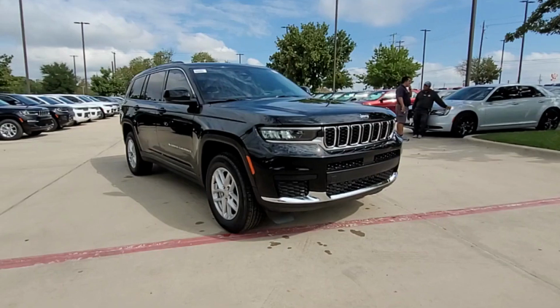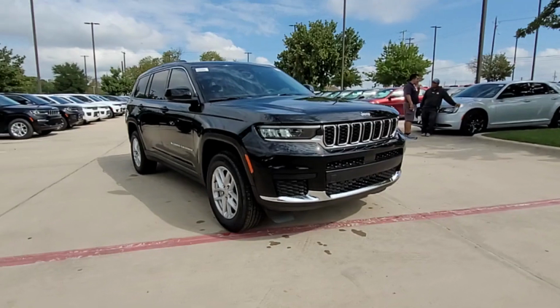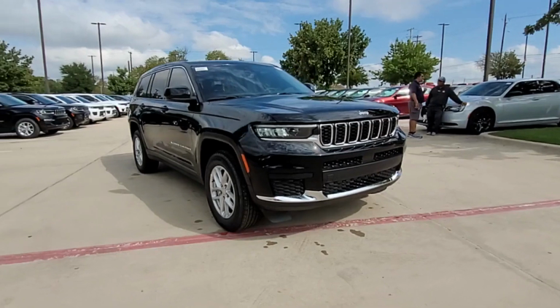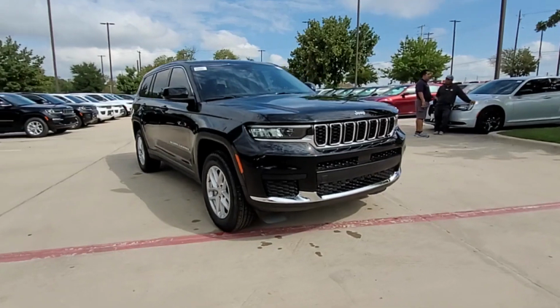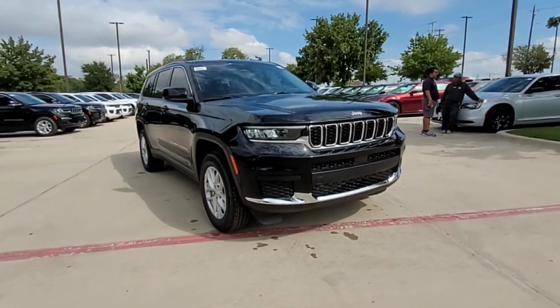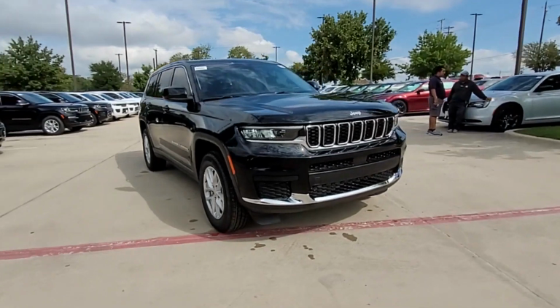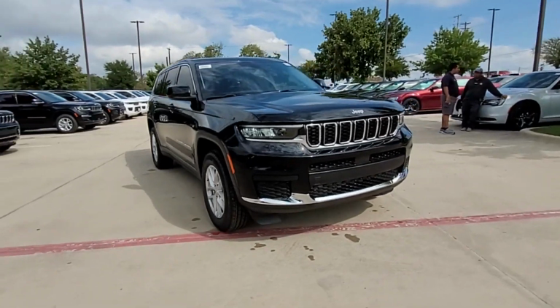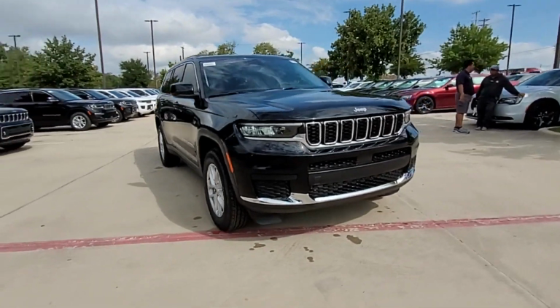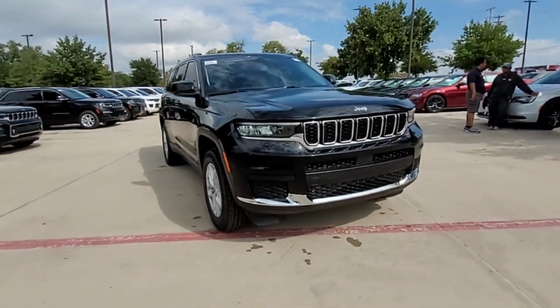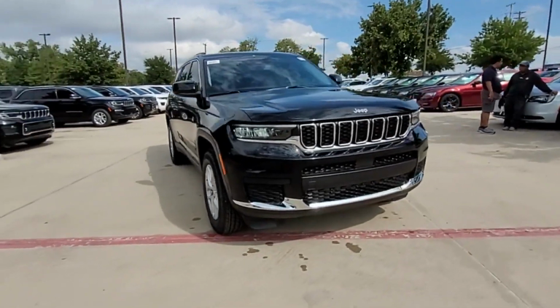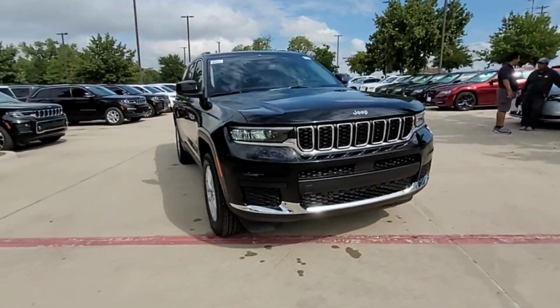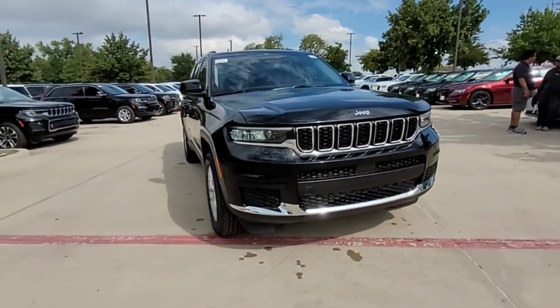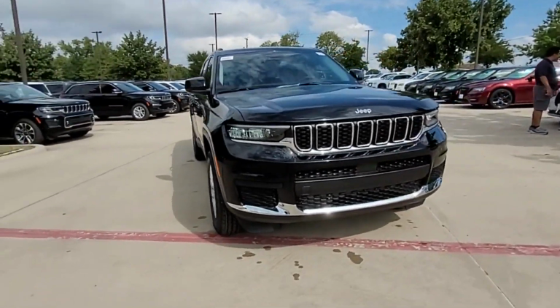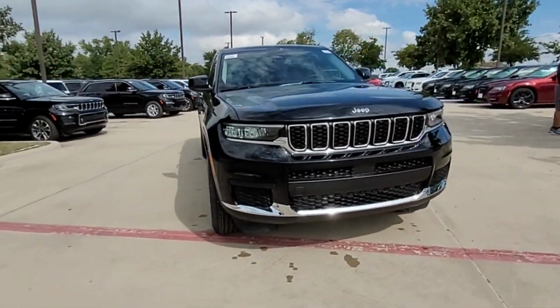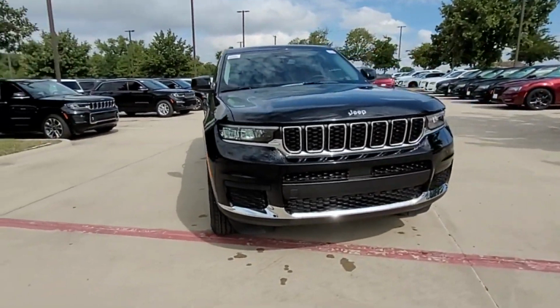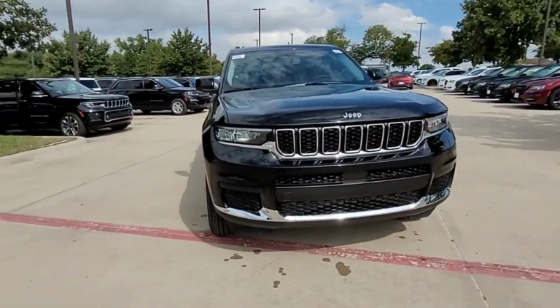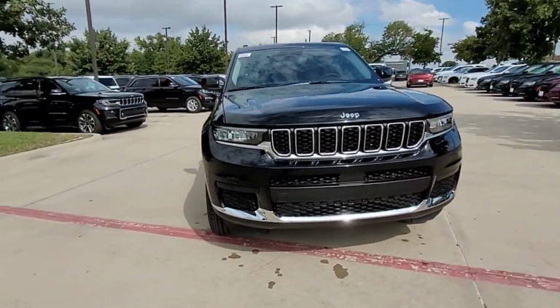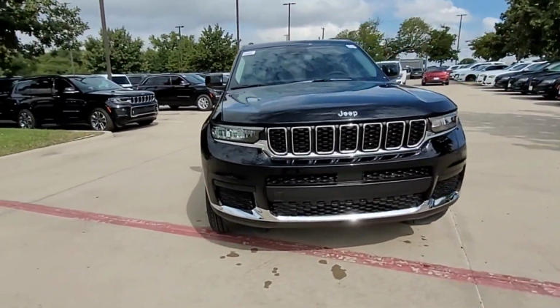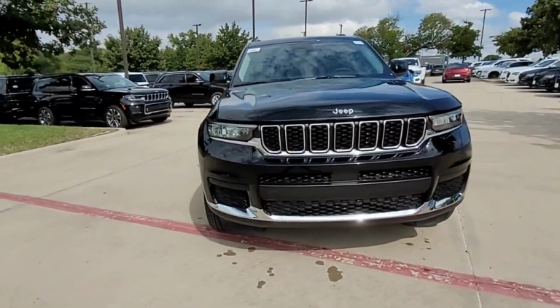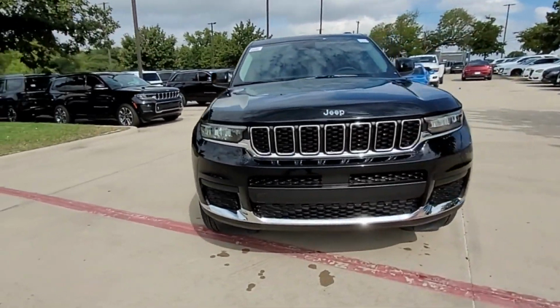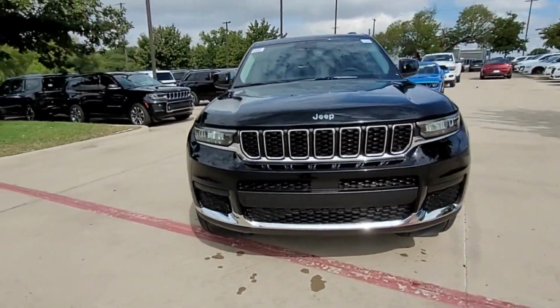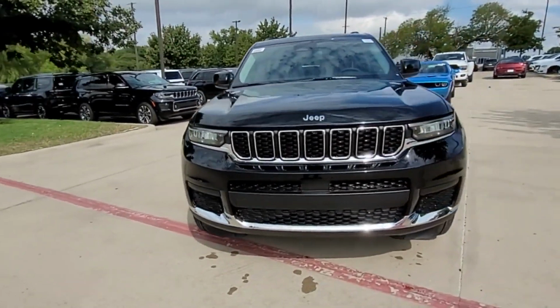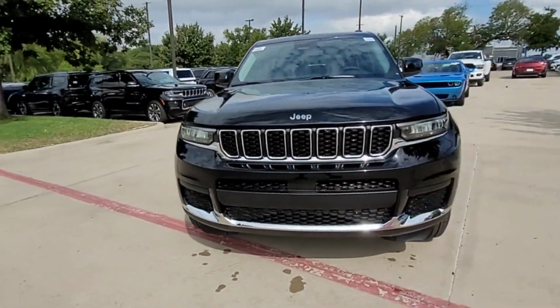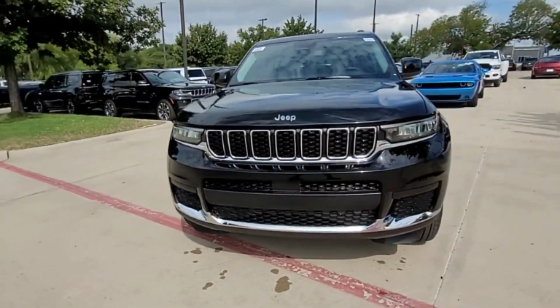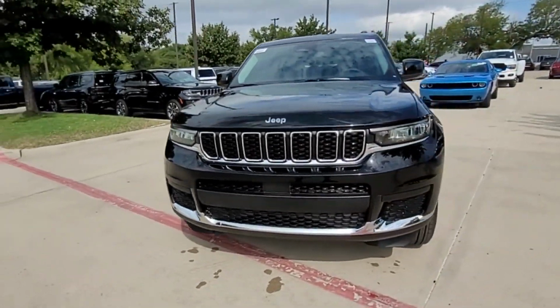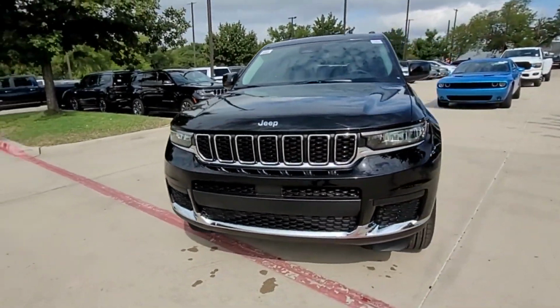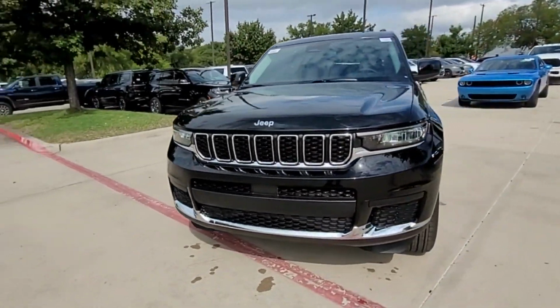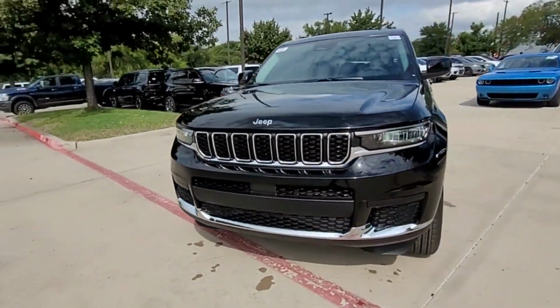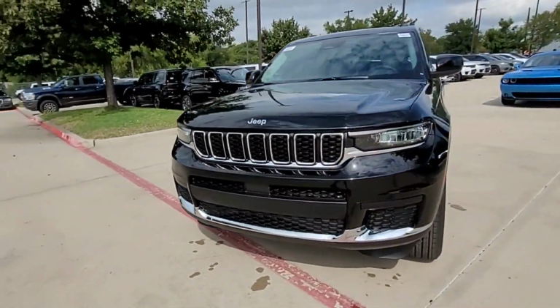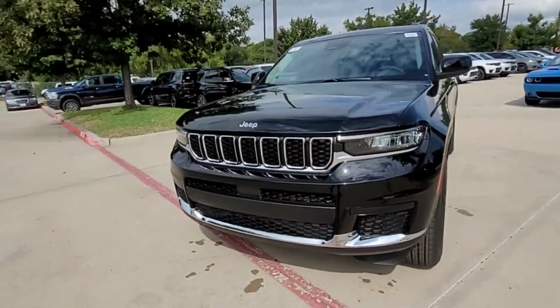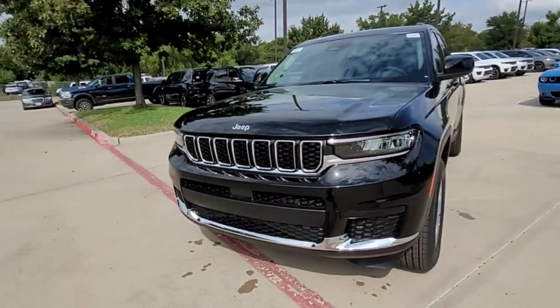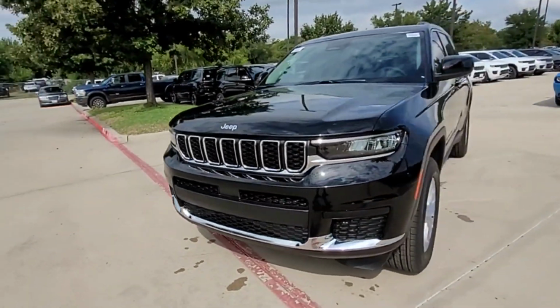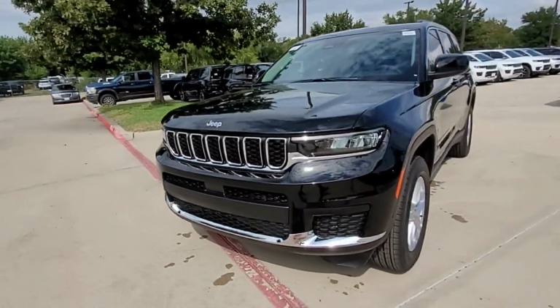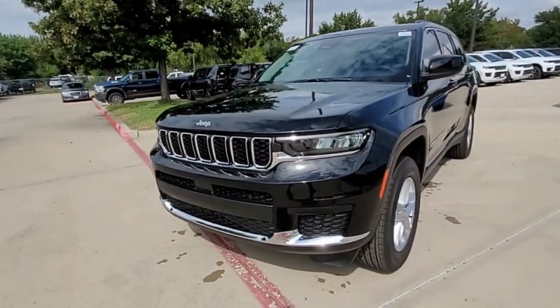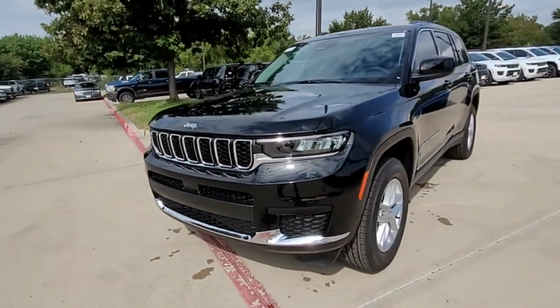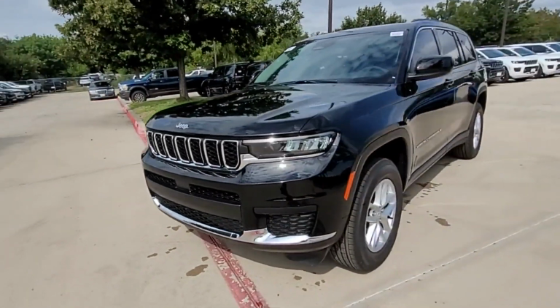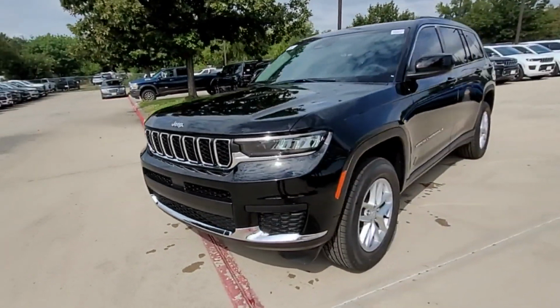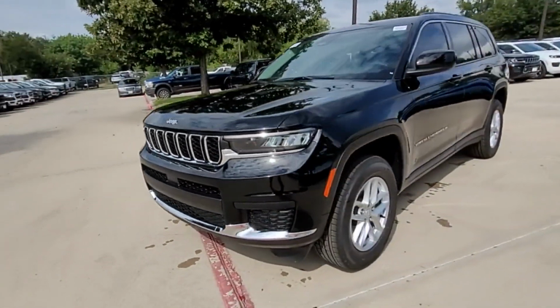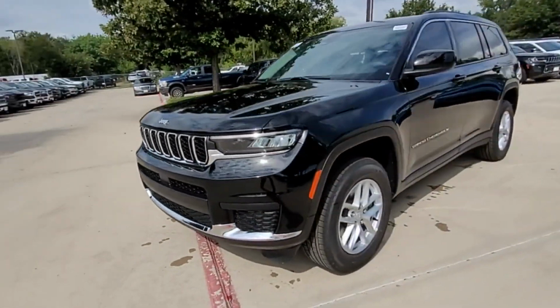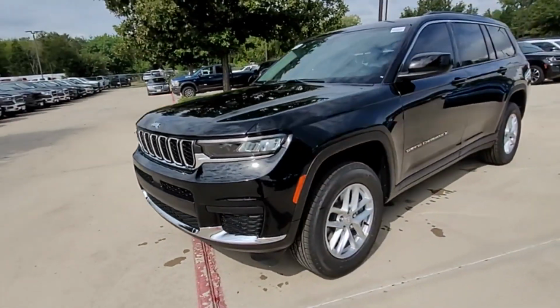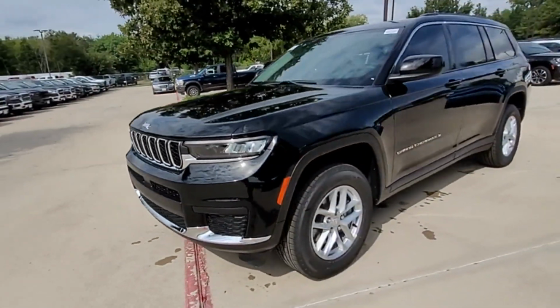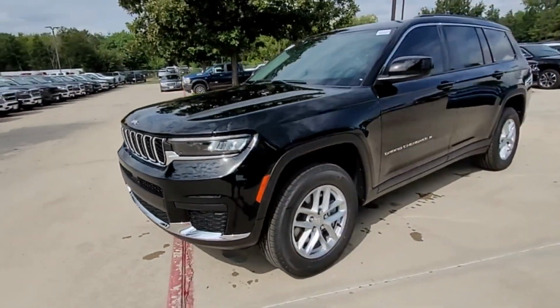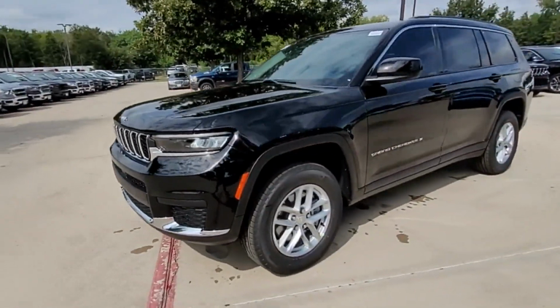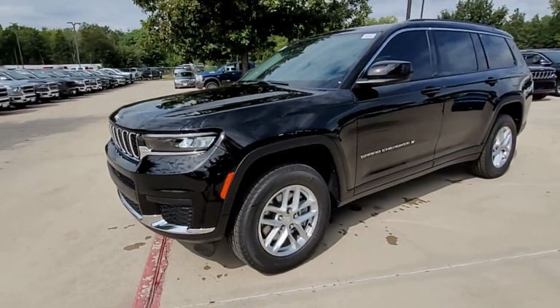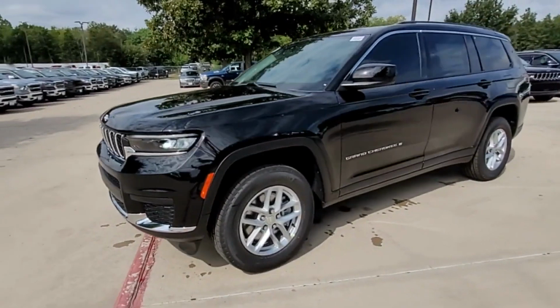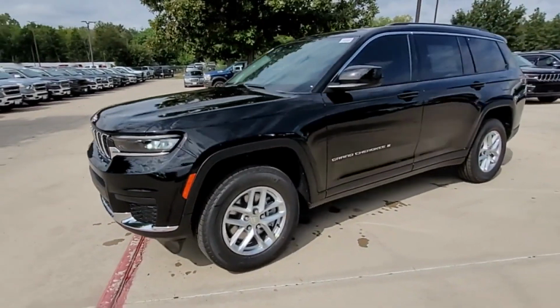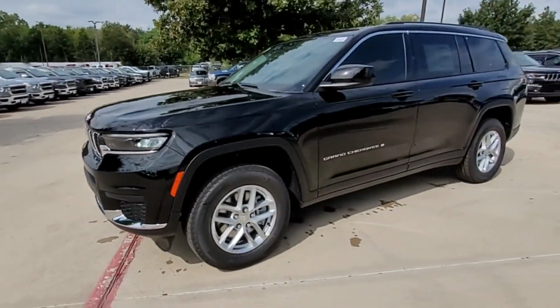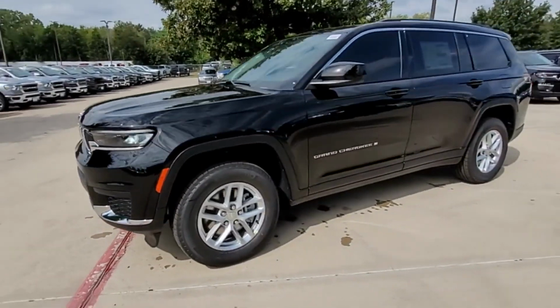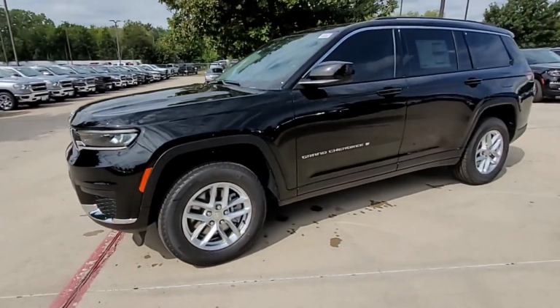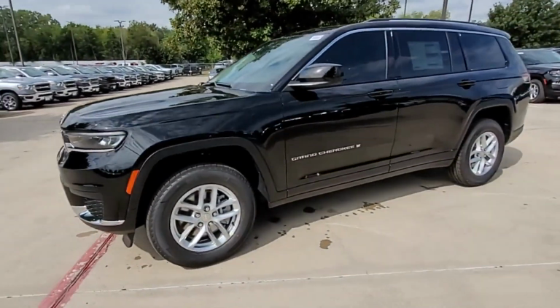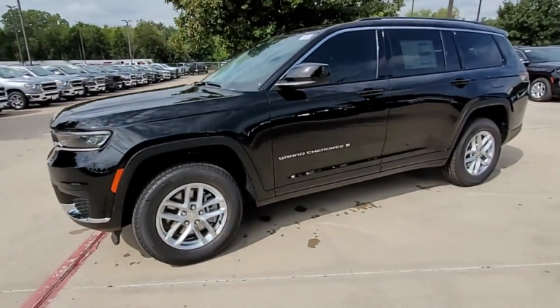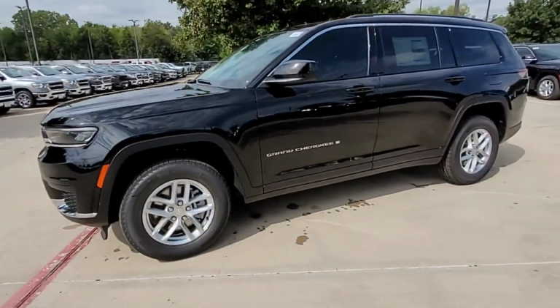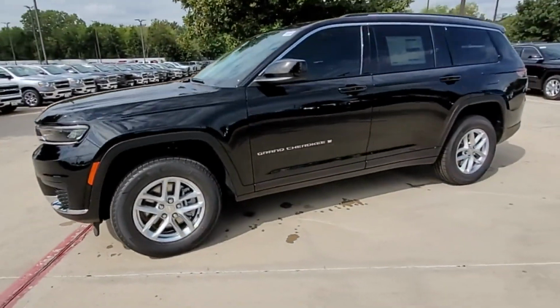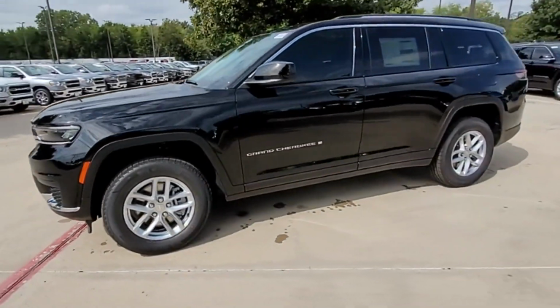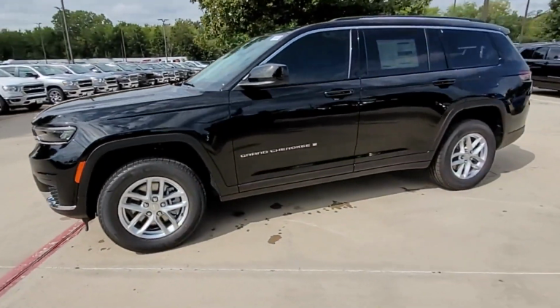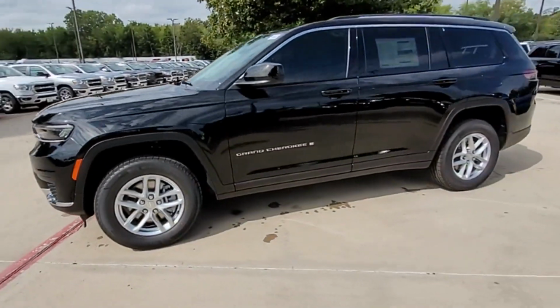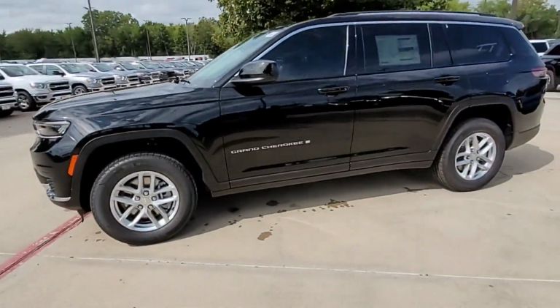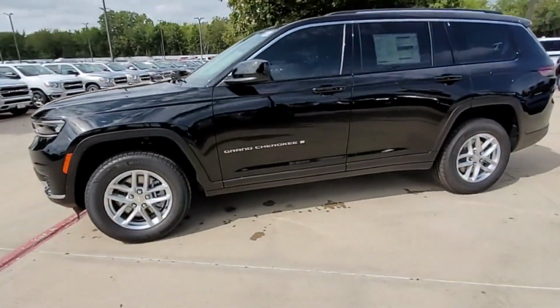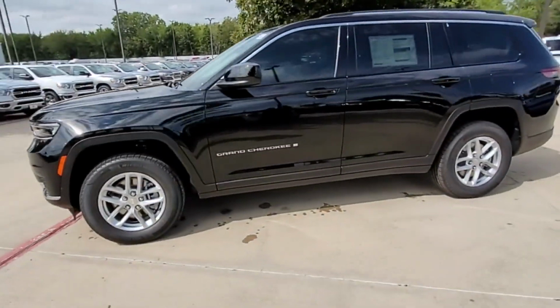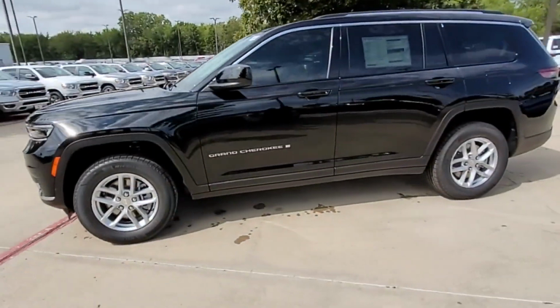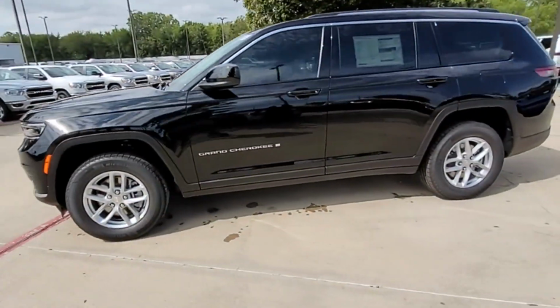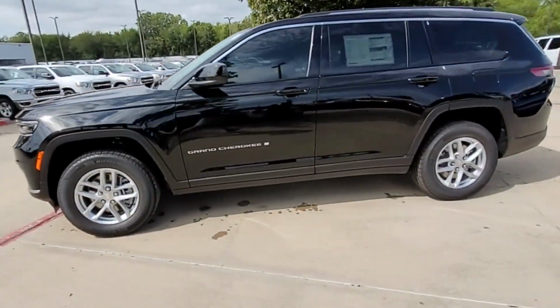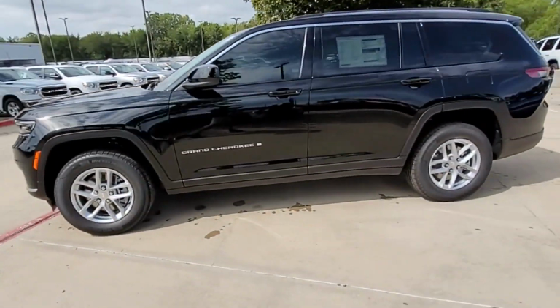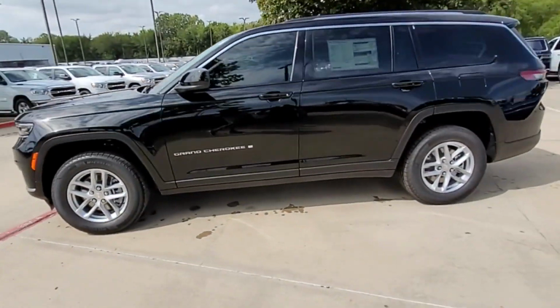2023 Jeep Grand Cherokee L. This SUV offers space as well as power and performance.